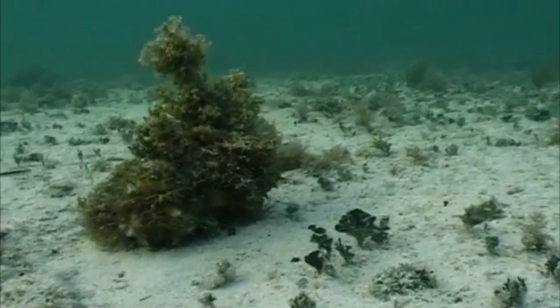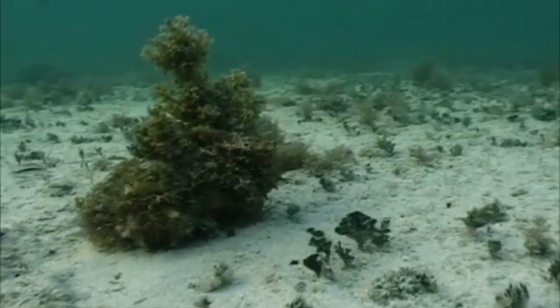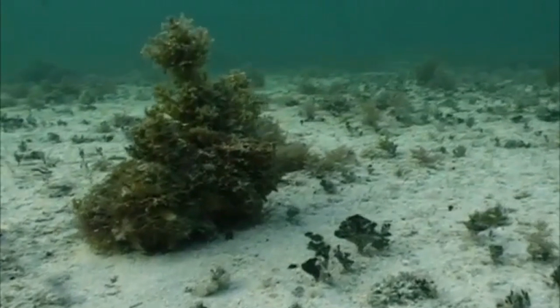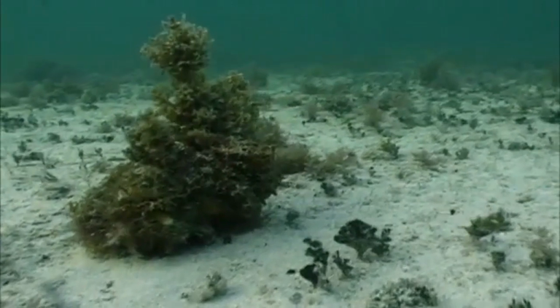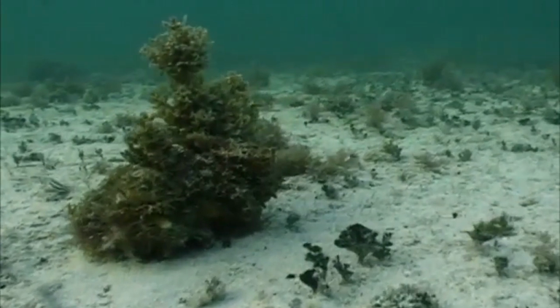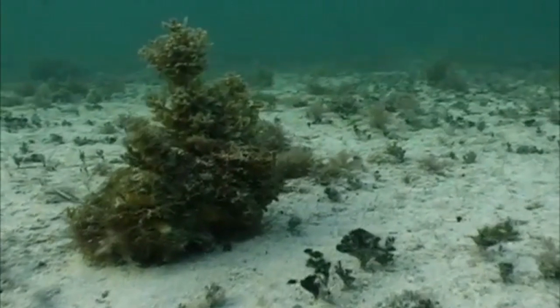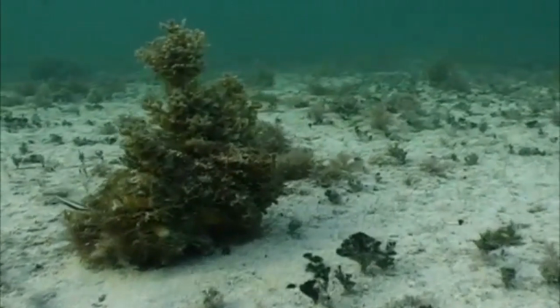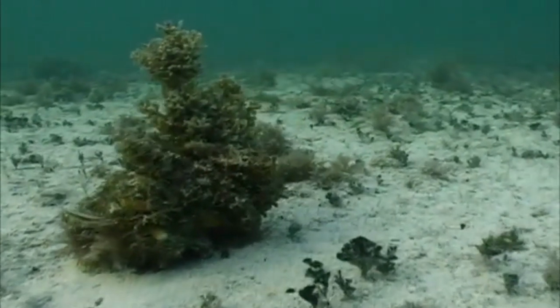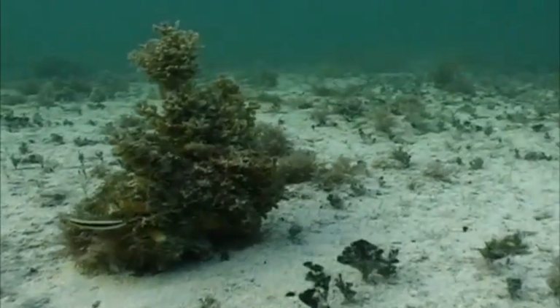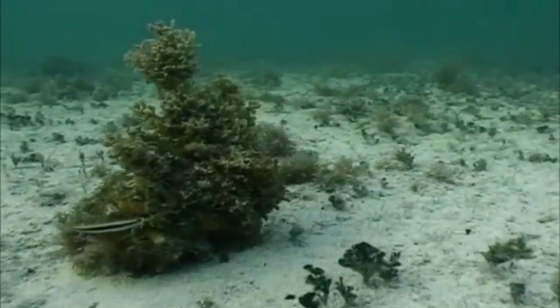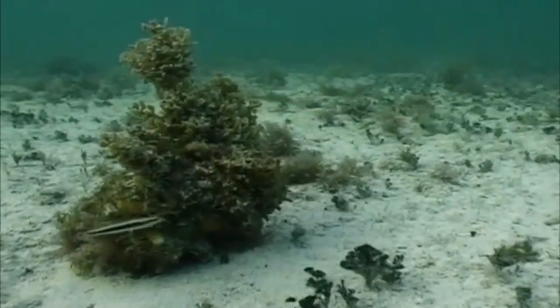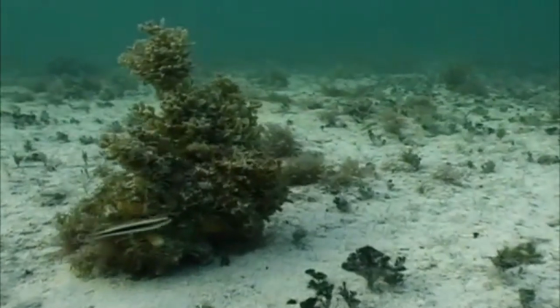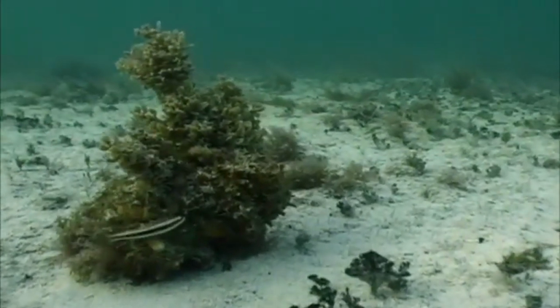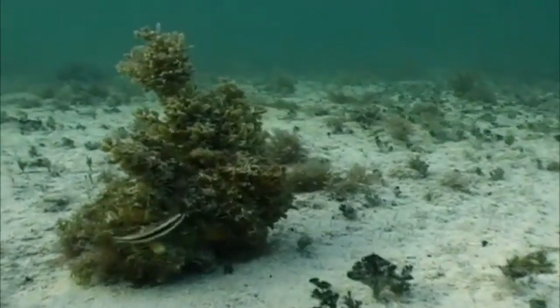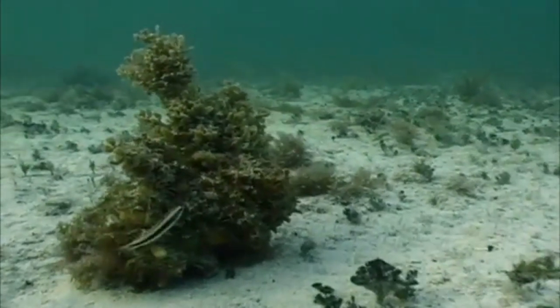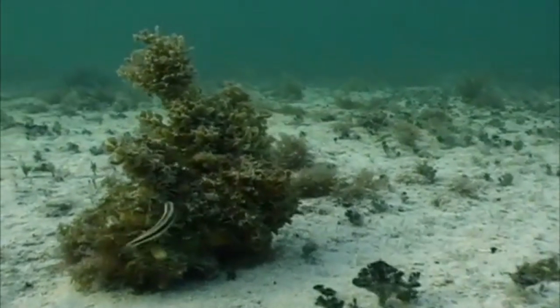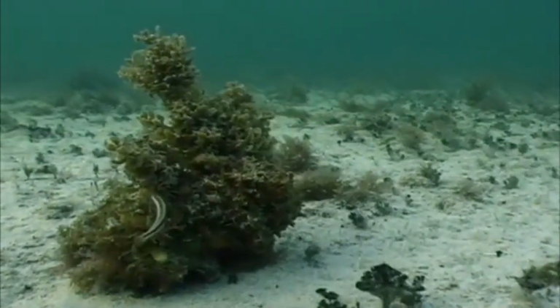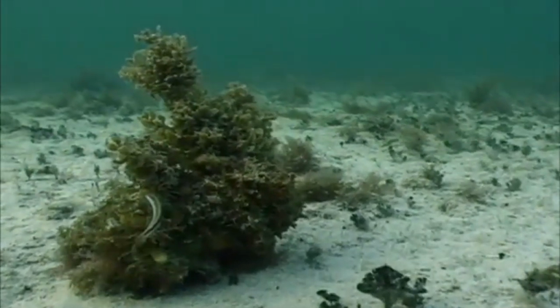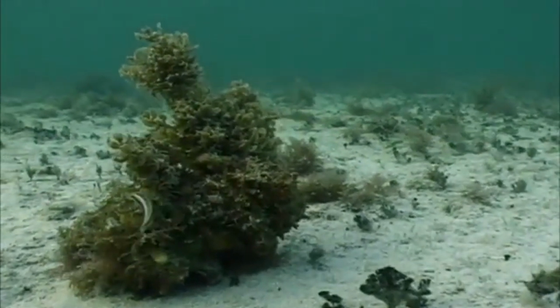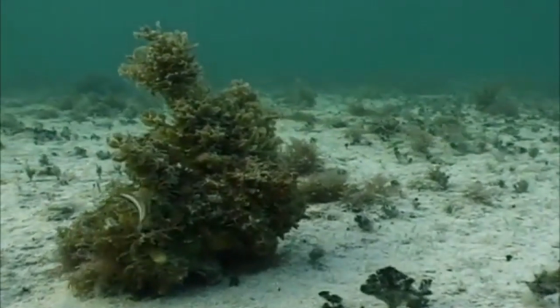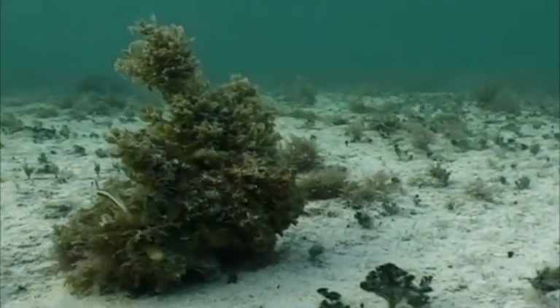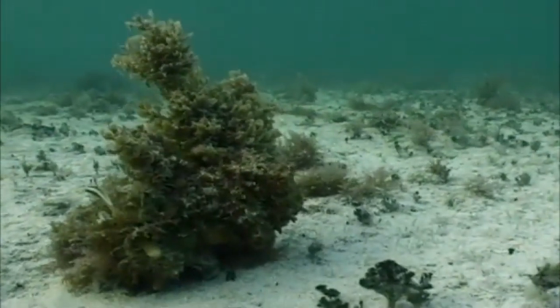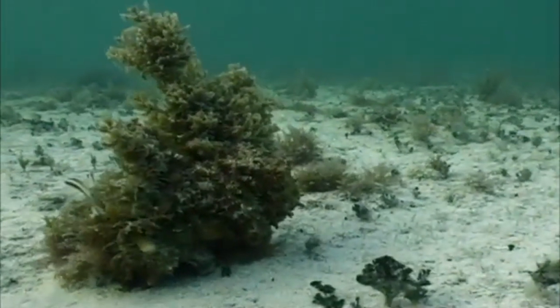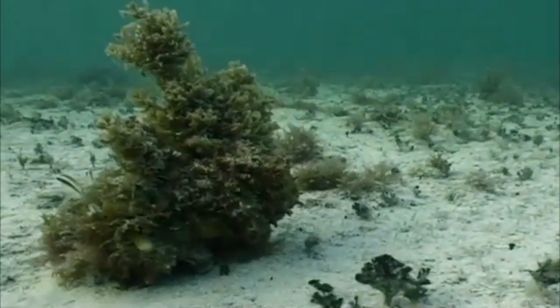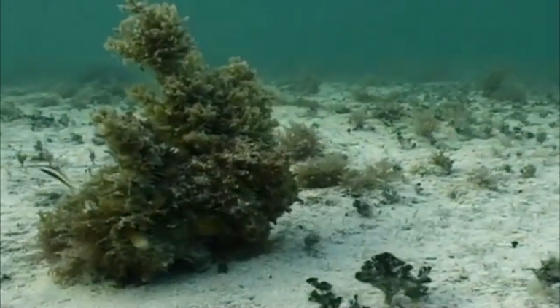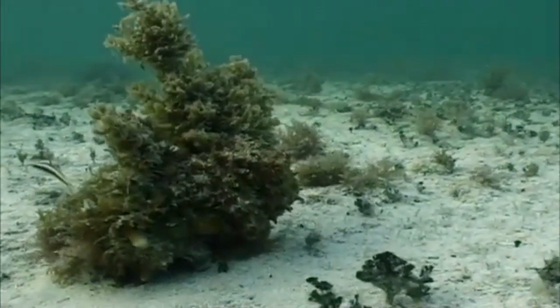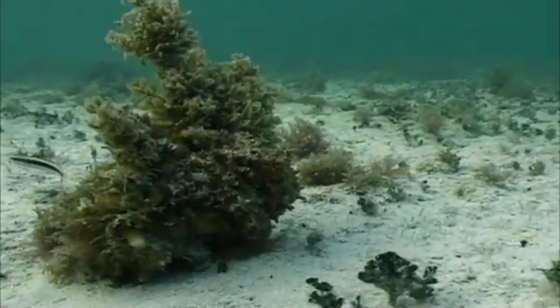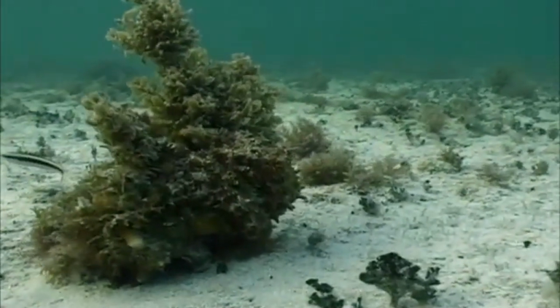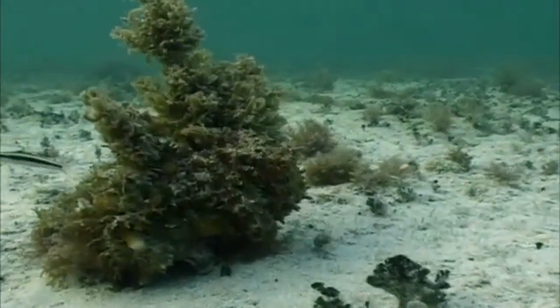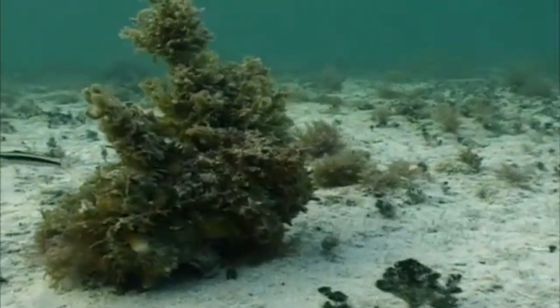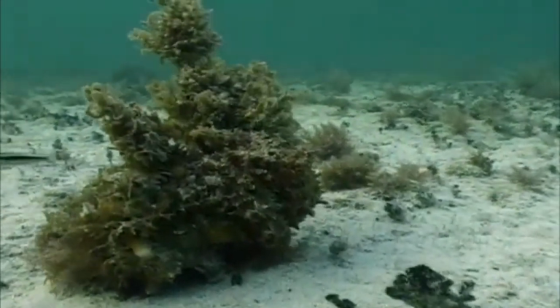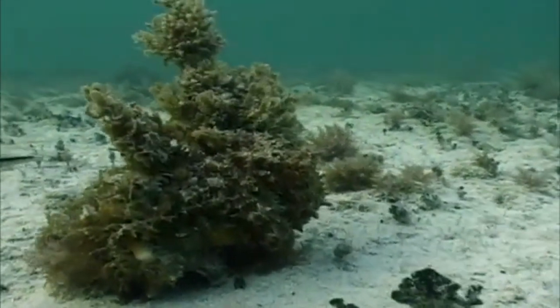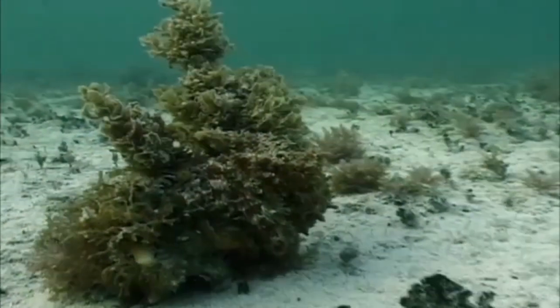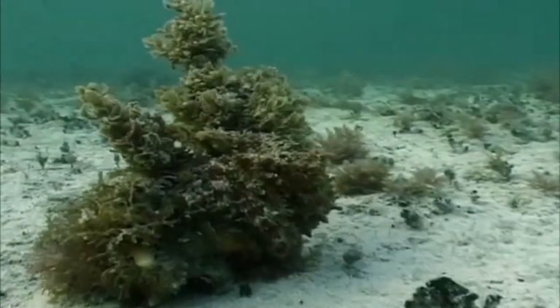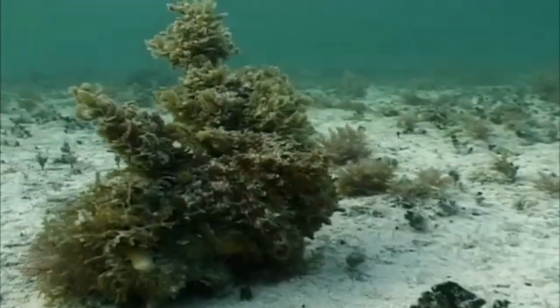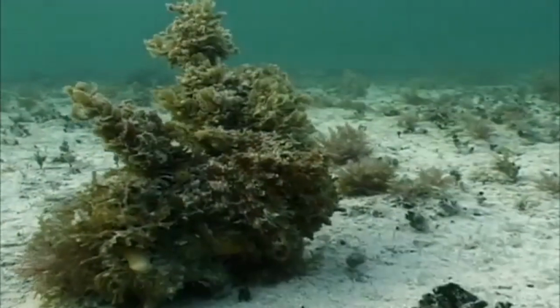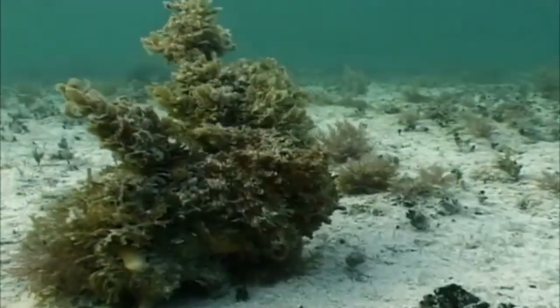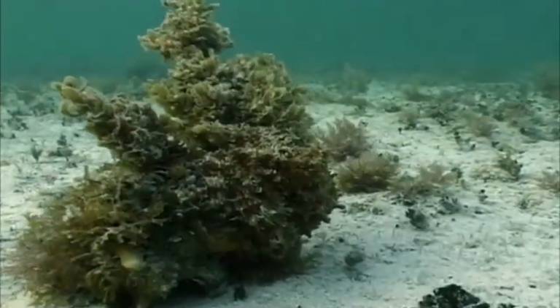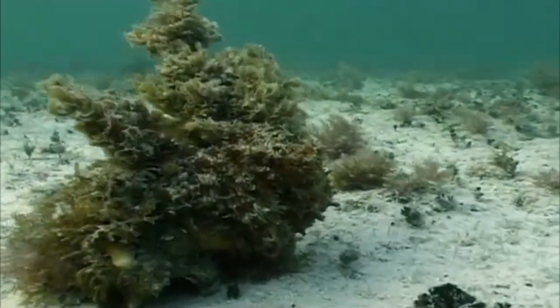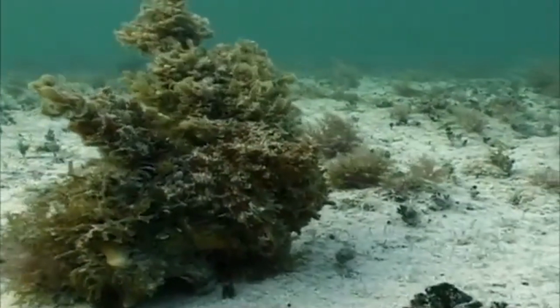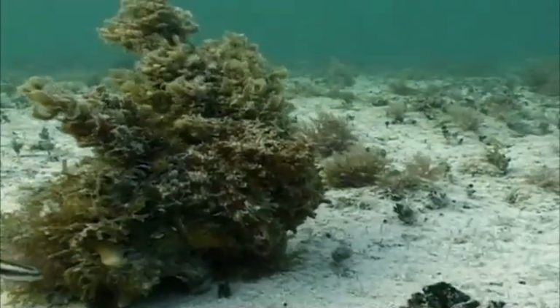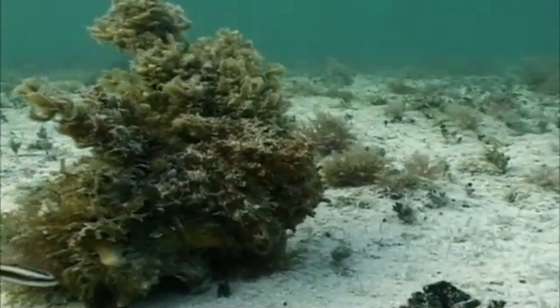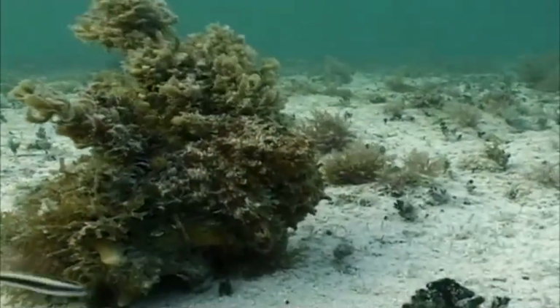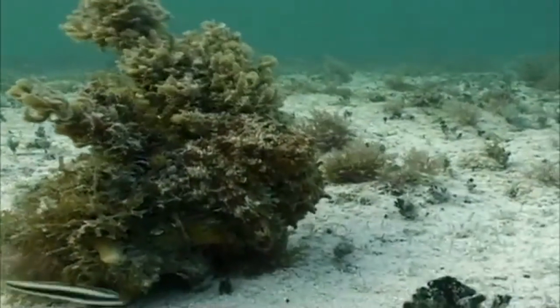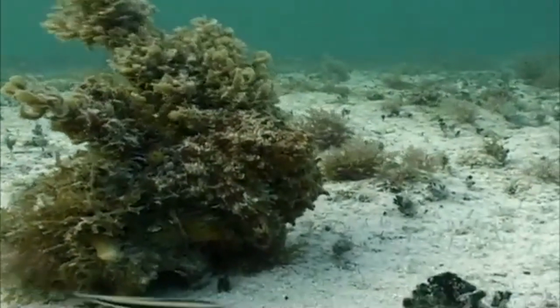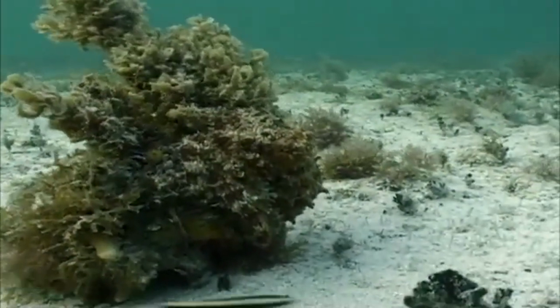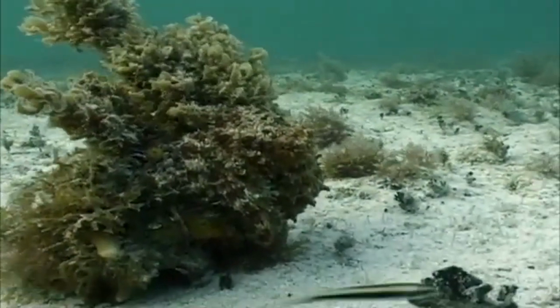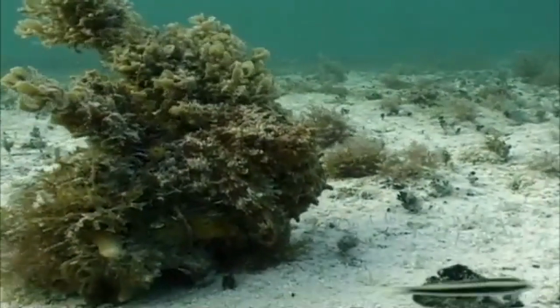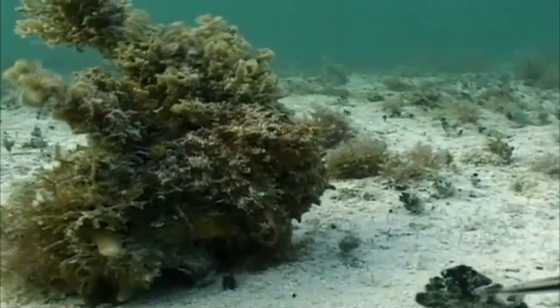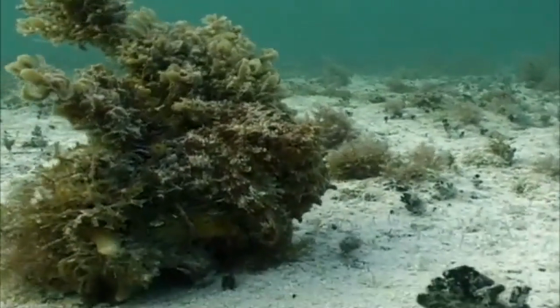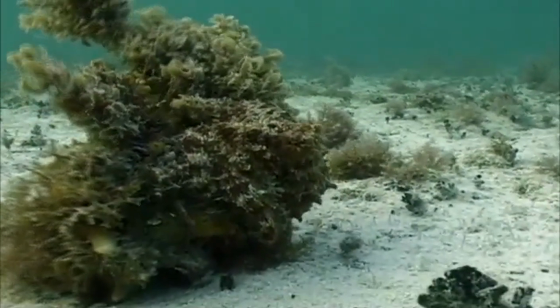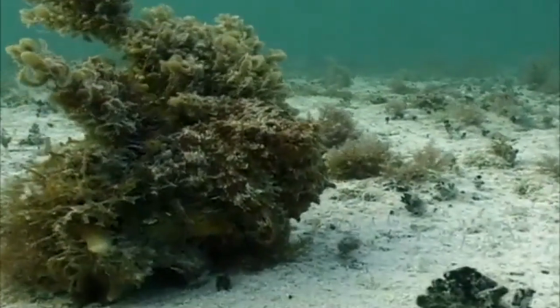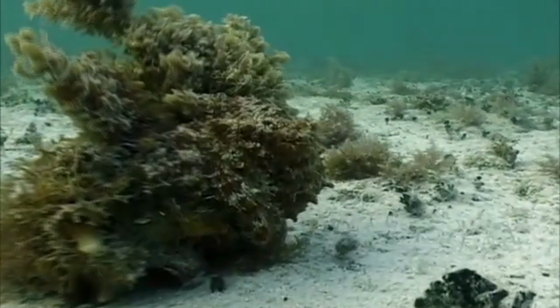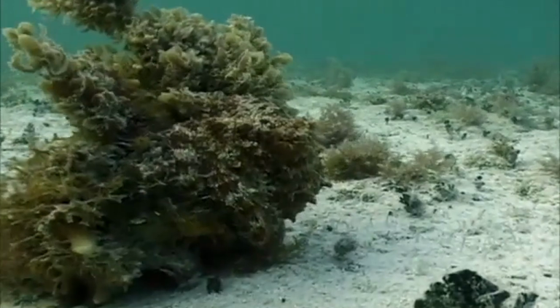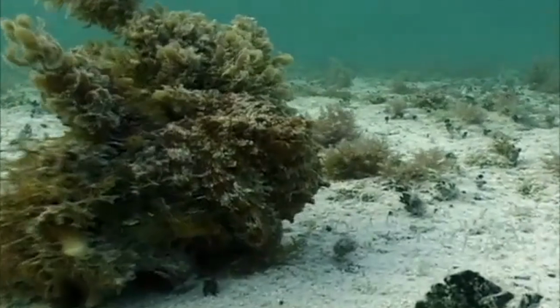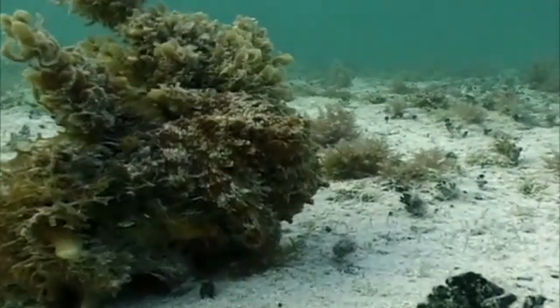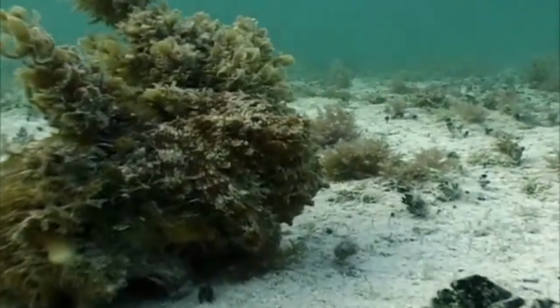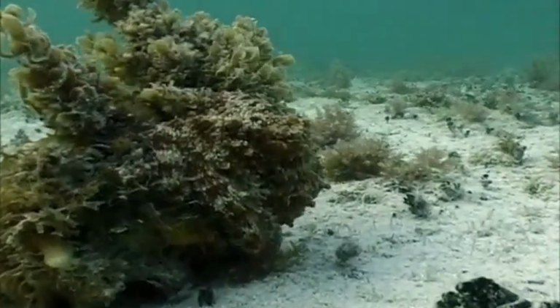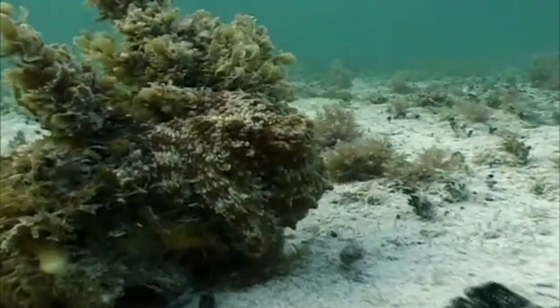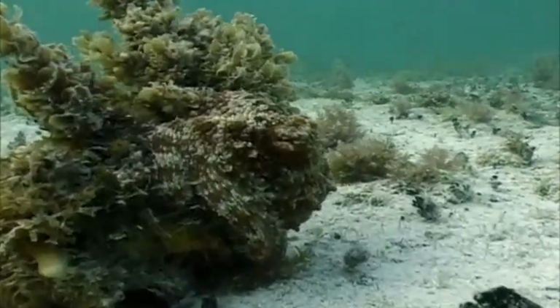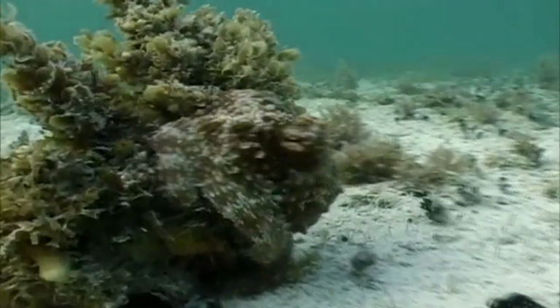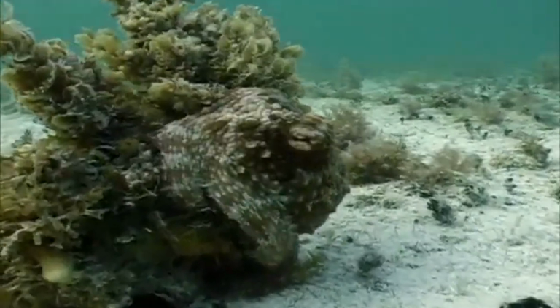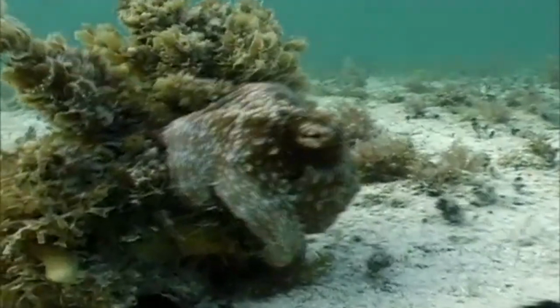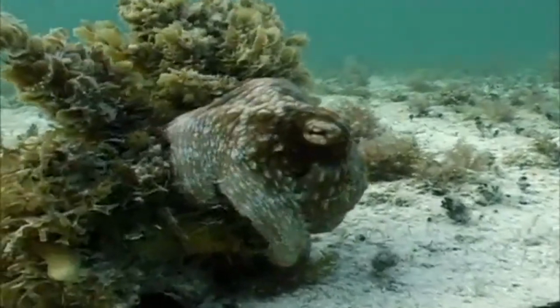But it's only thanks to the patience of natural-born thriller Roger that we actually get to see what happens in an octopus's garden.